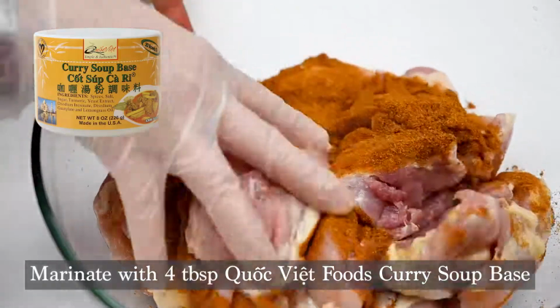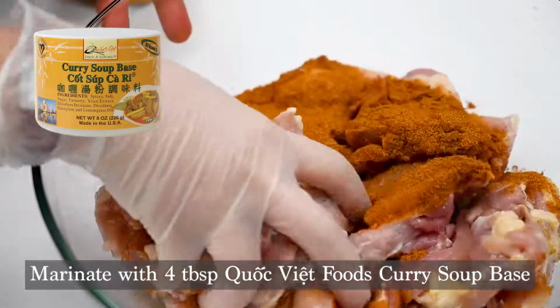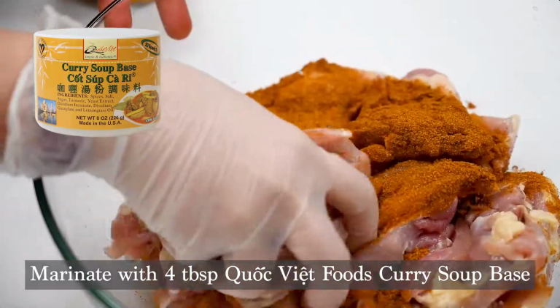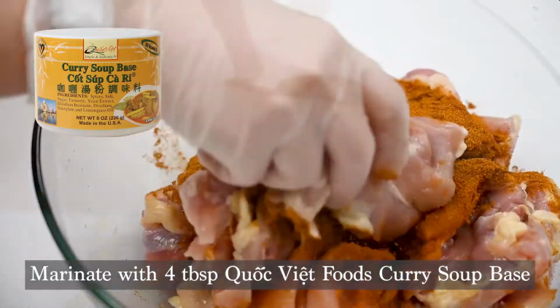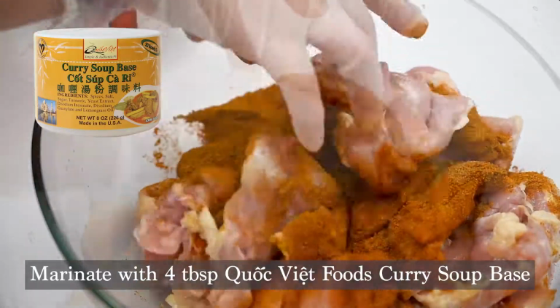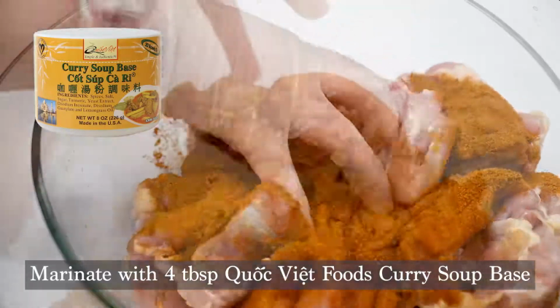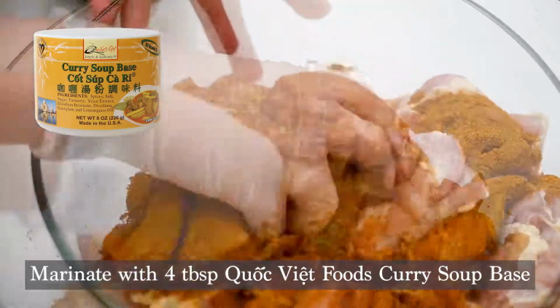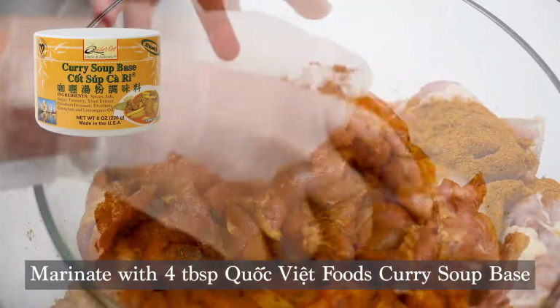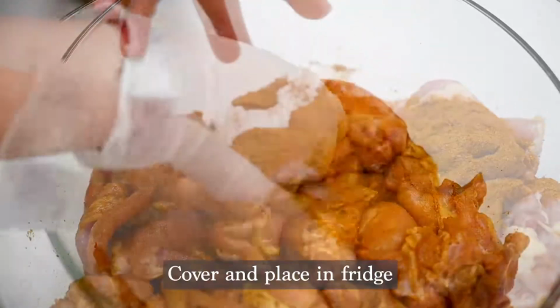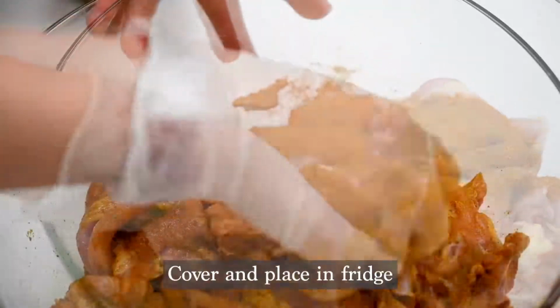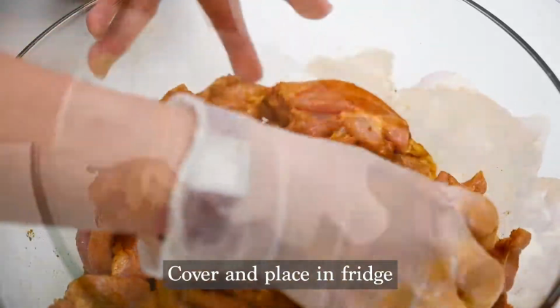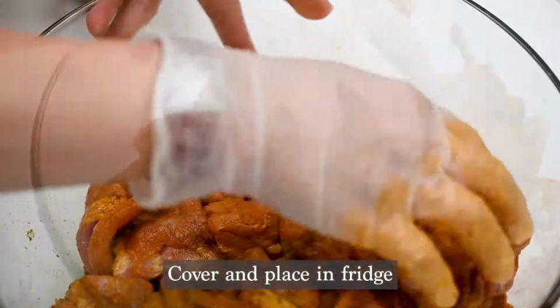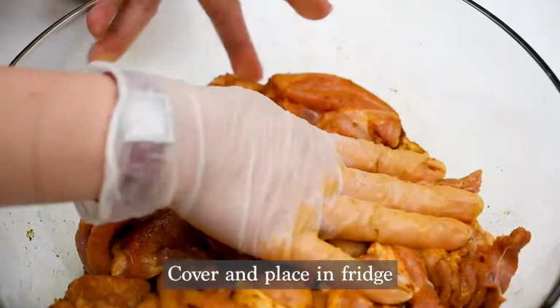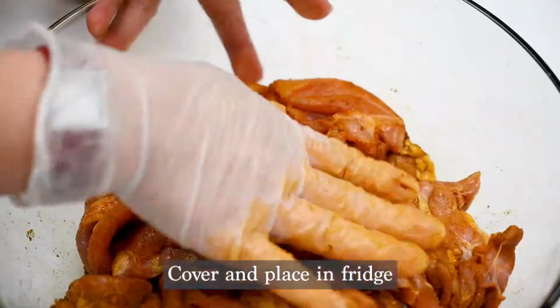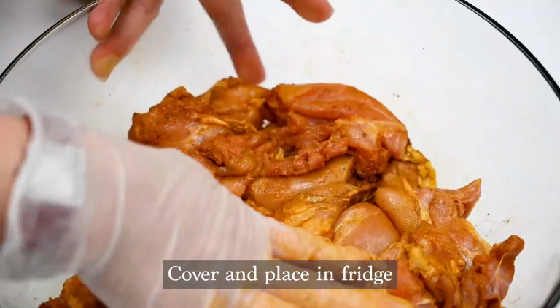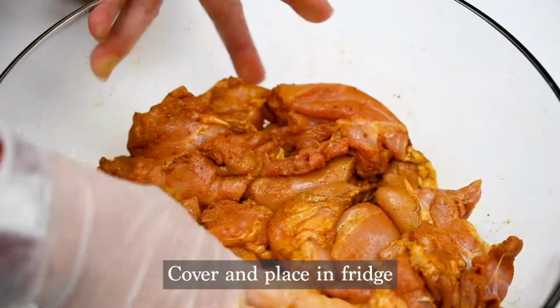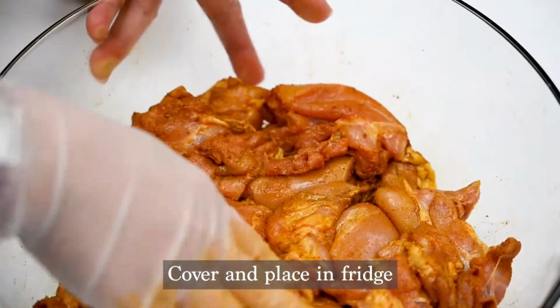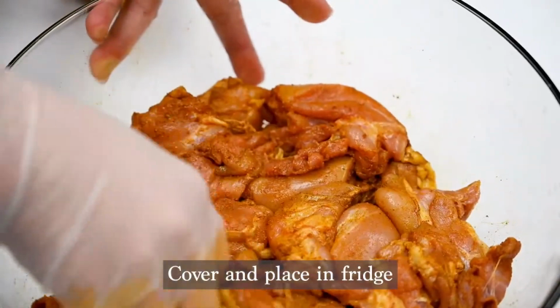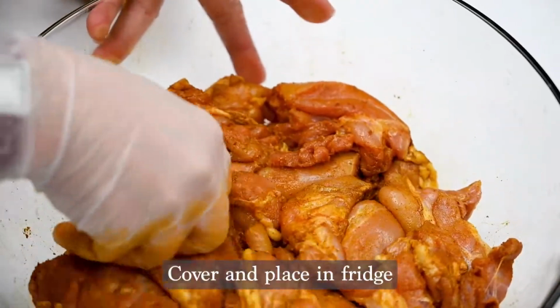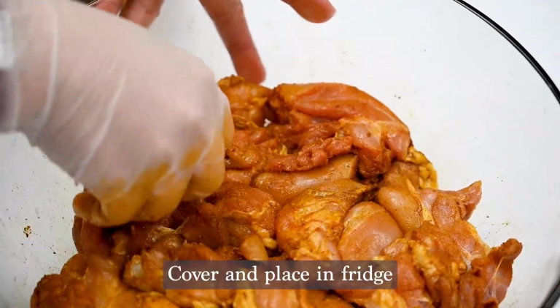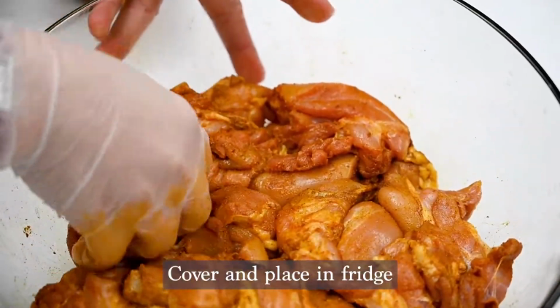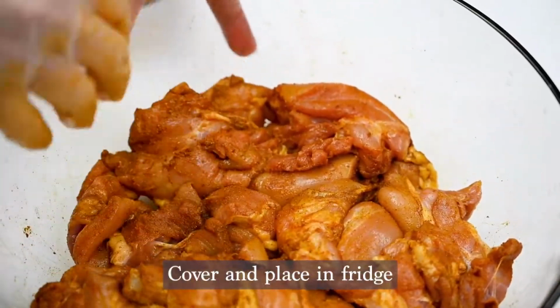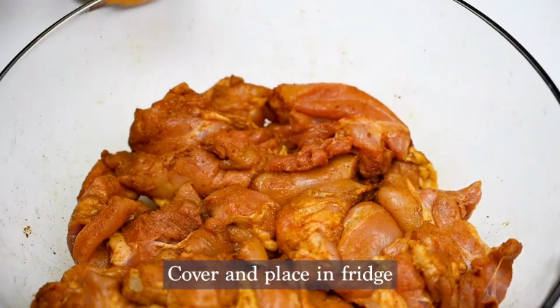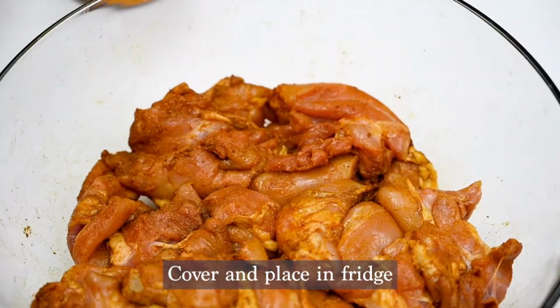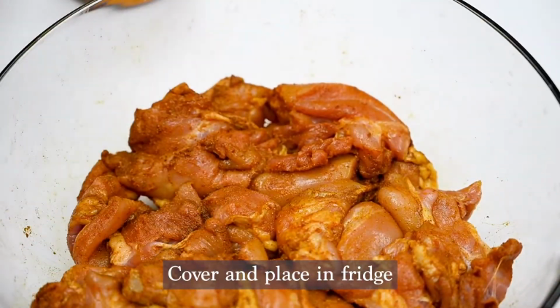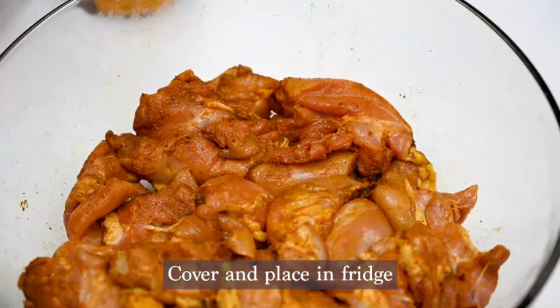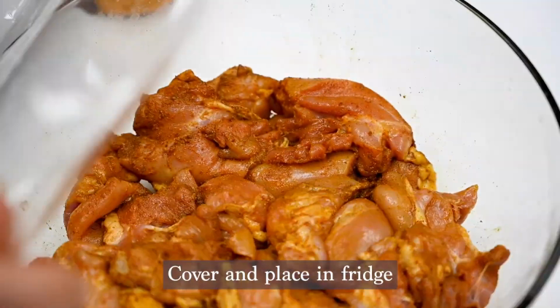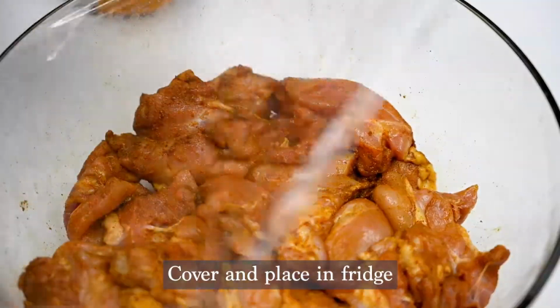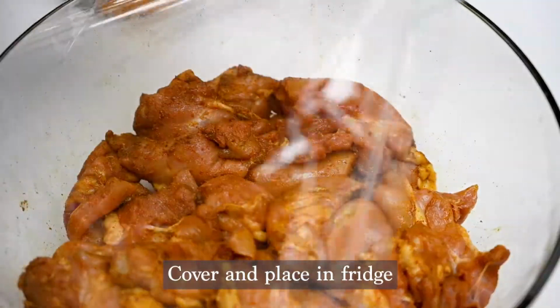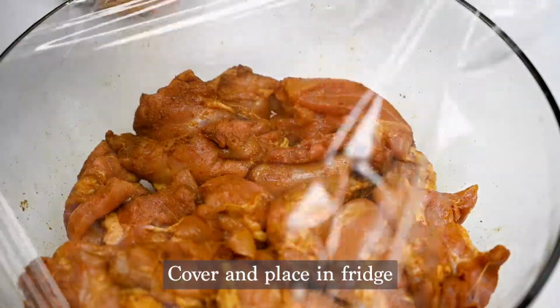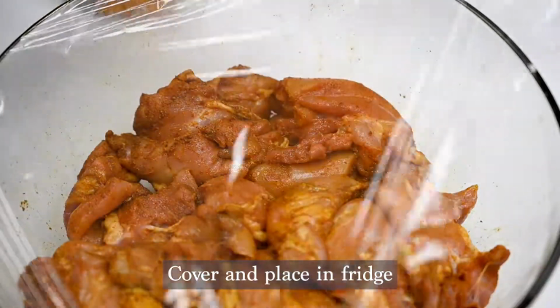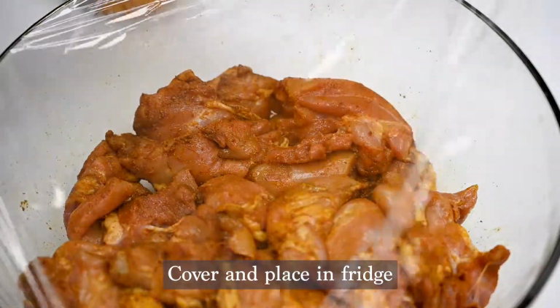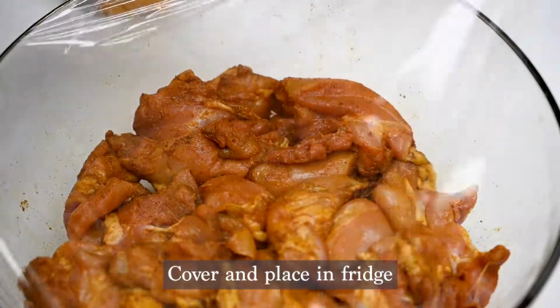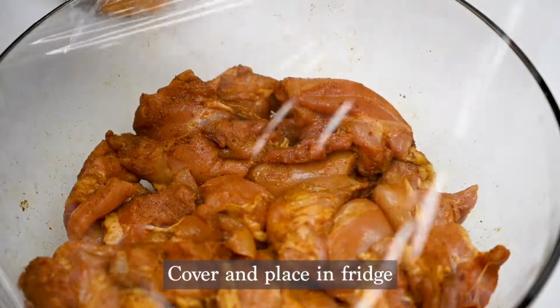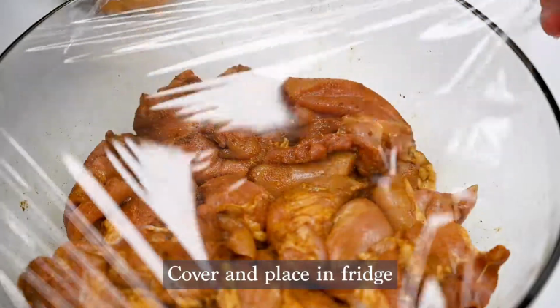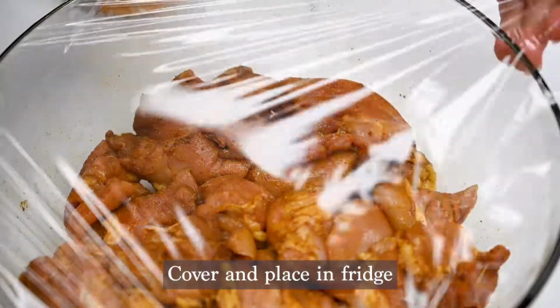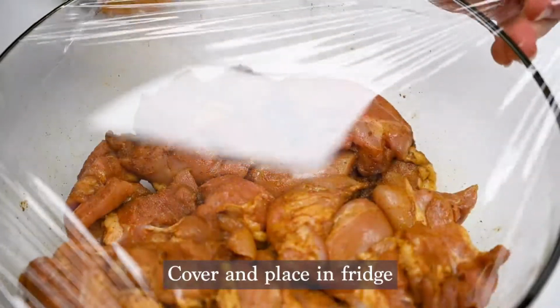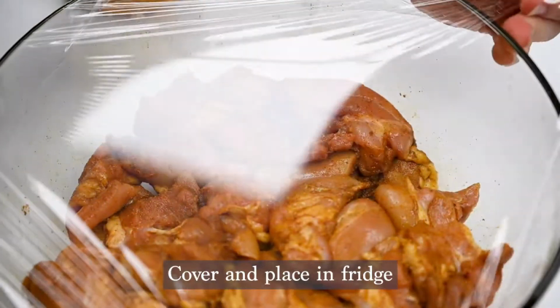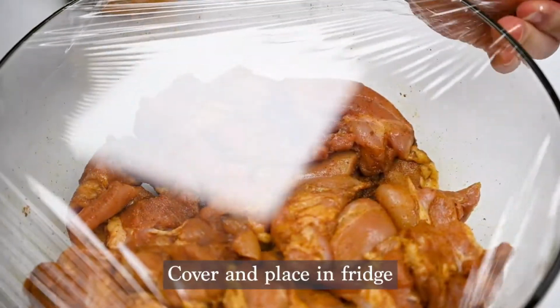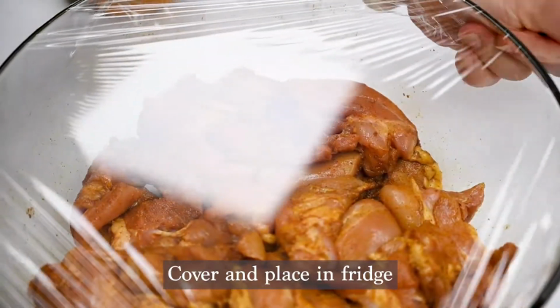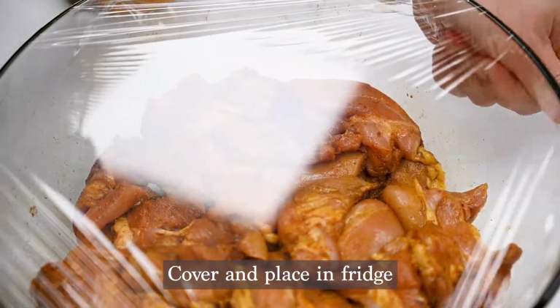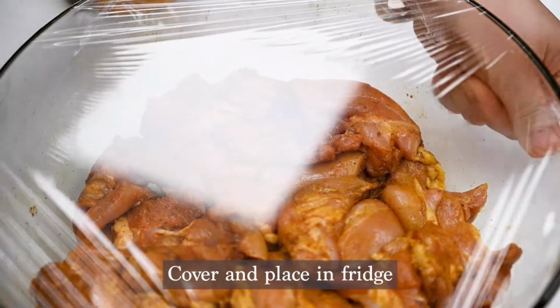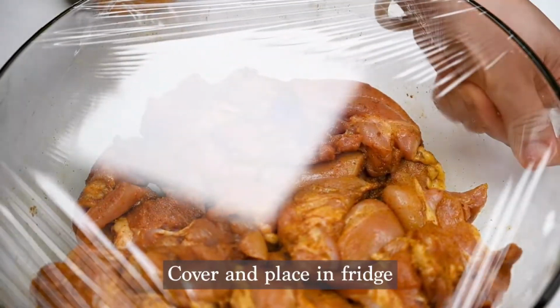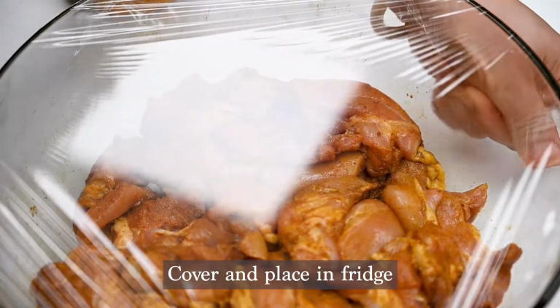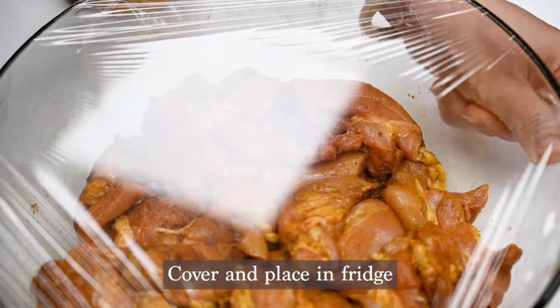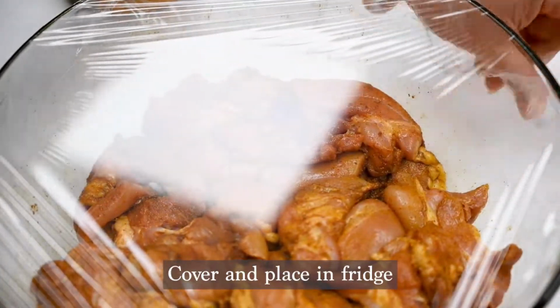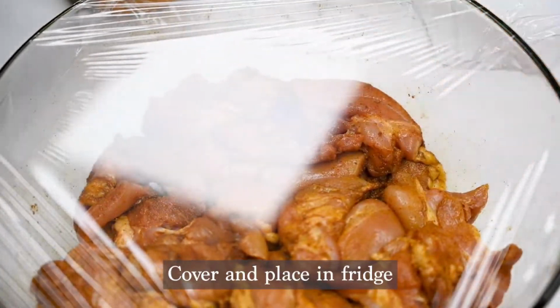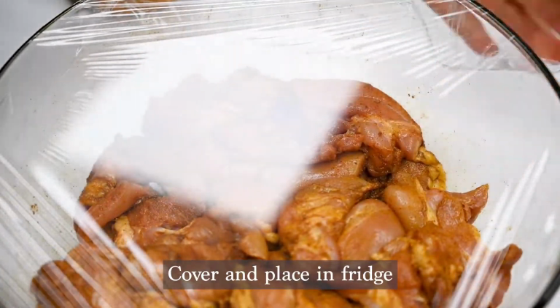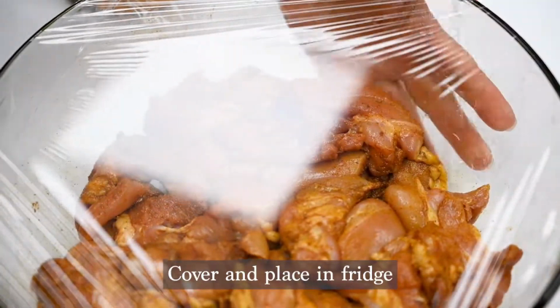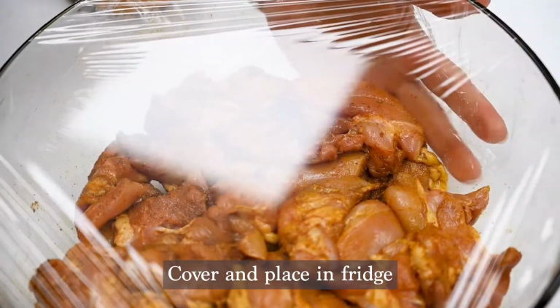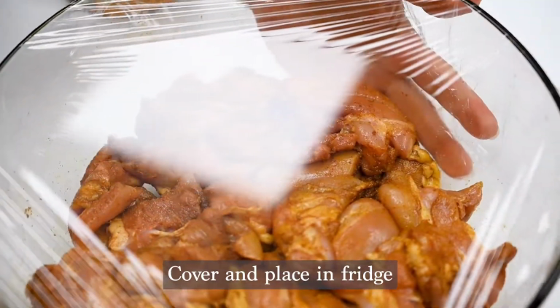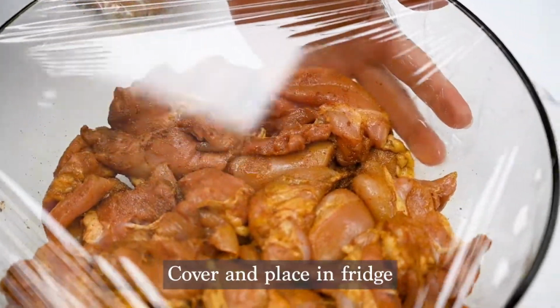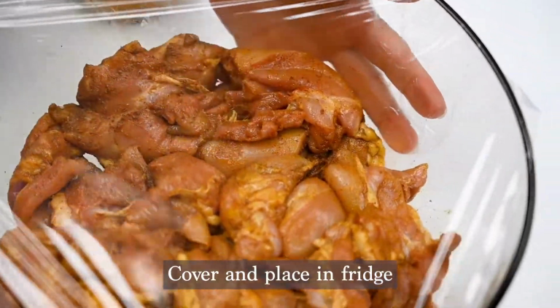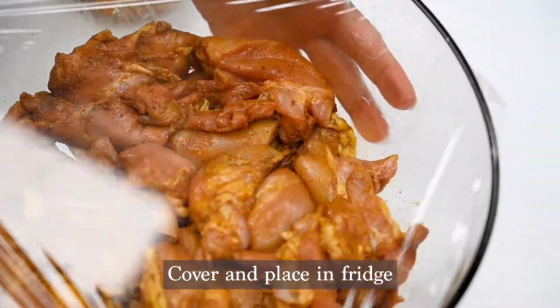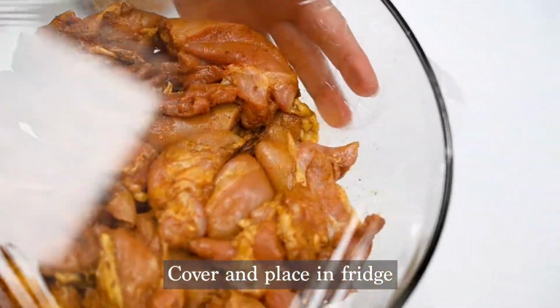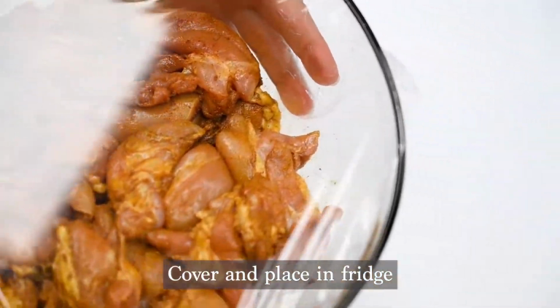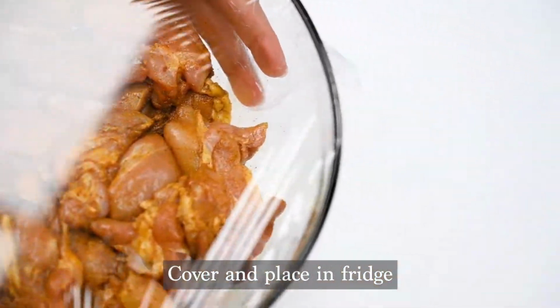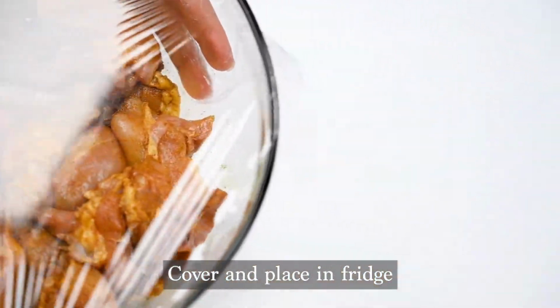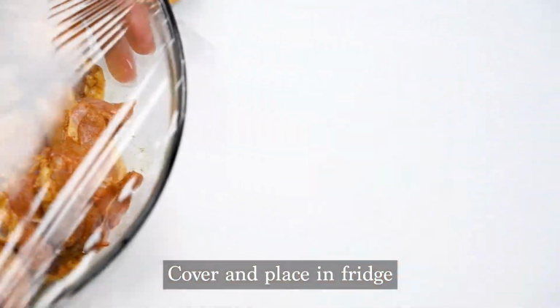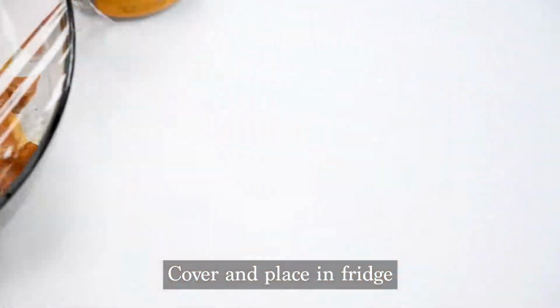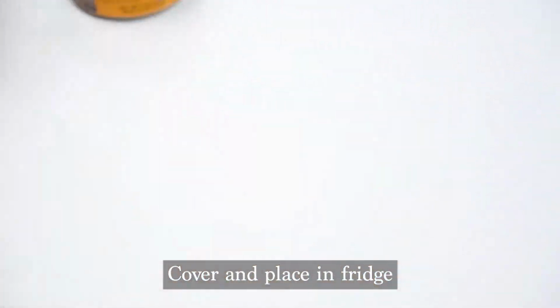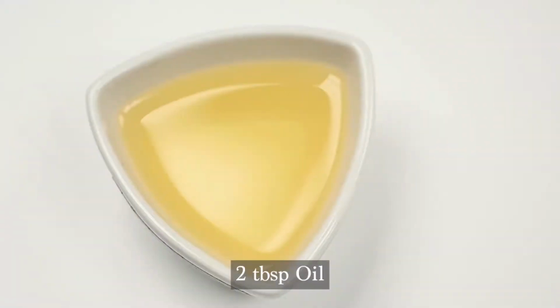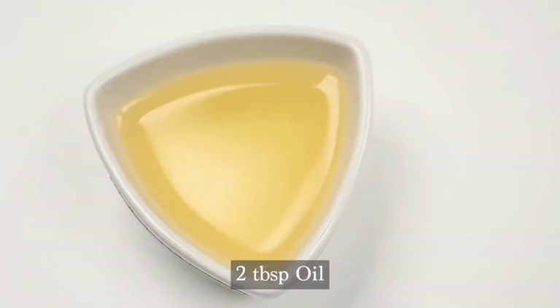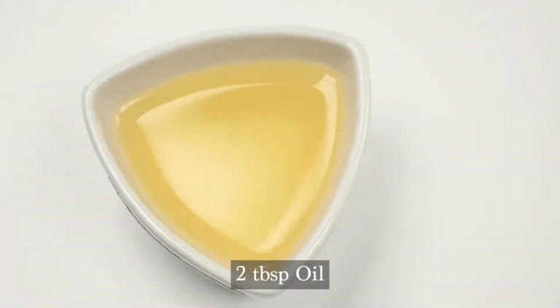Go ahead and mix everything together until it's completely combined. Cover with saran wrap and refrigerate while we prepare the rest of the ingredients.